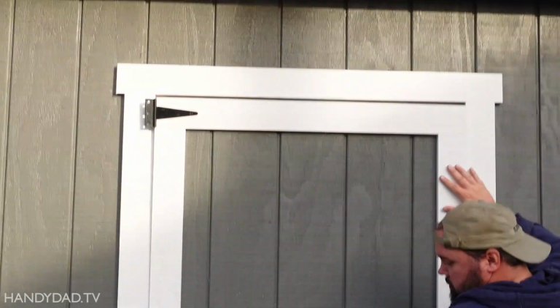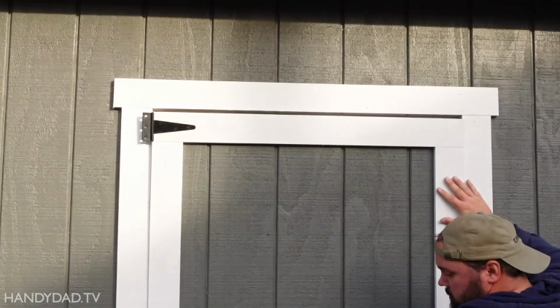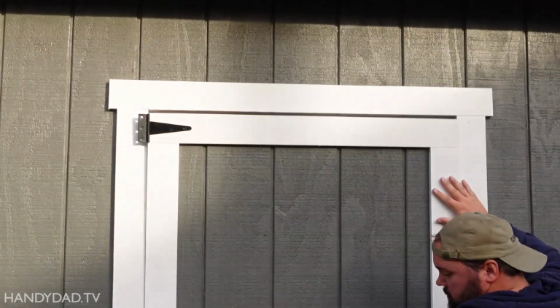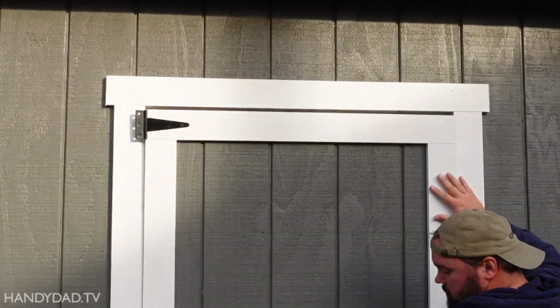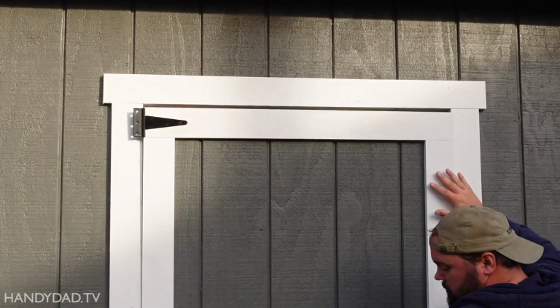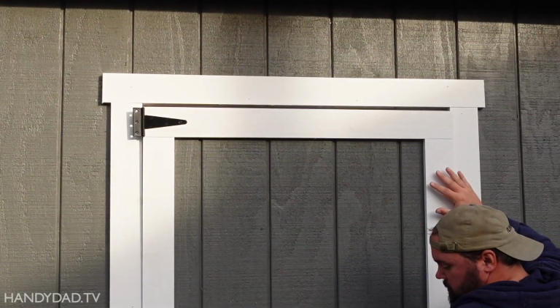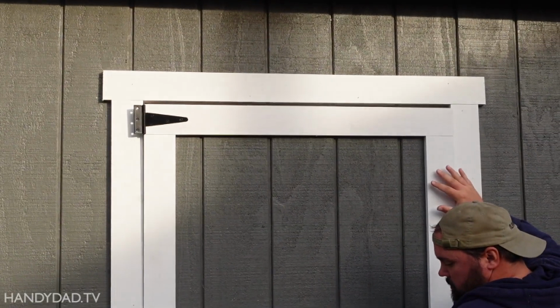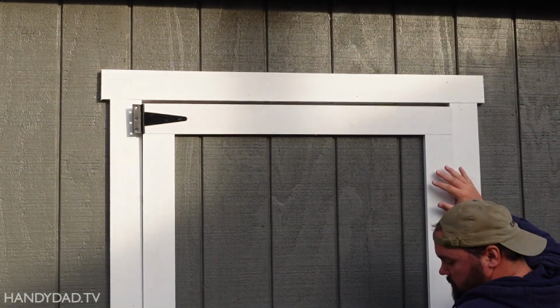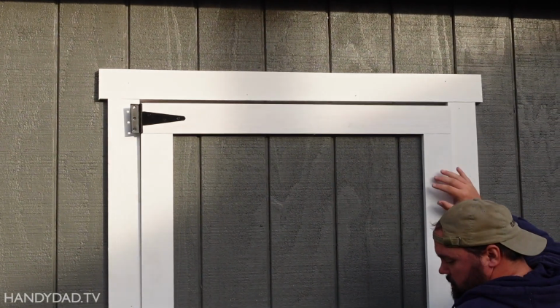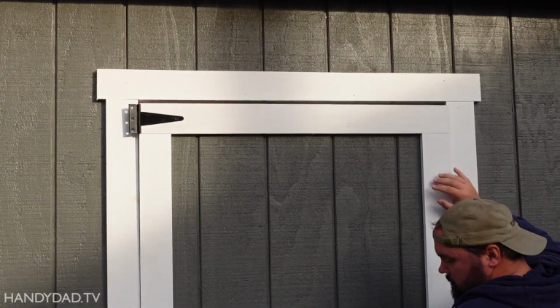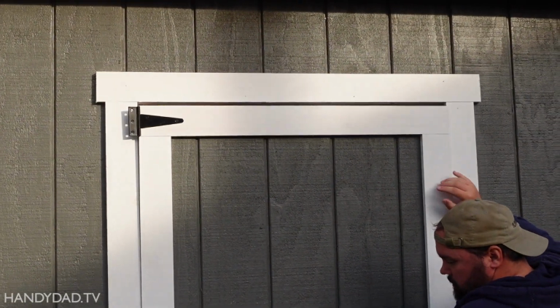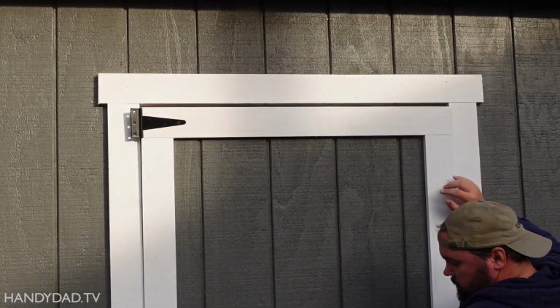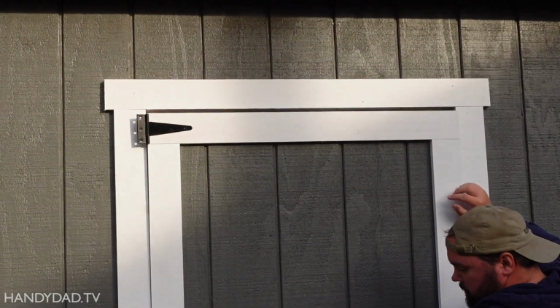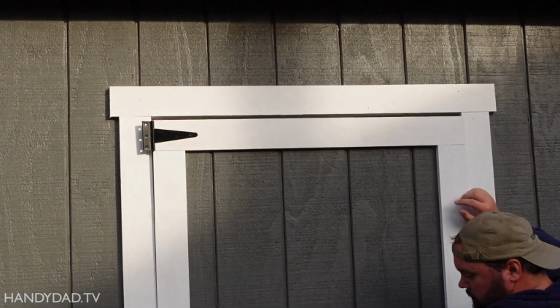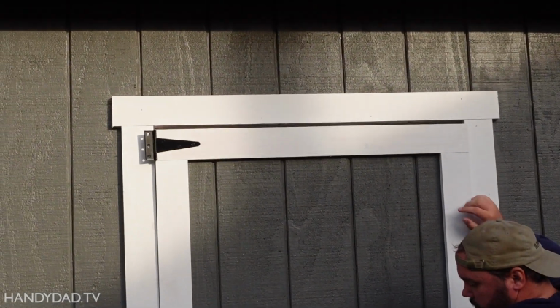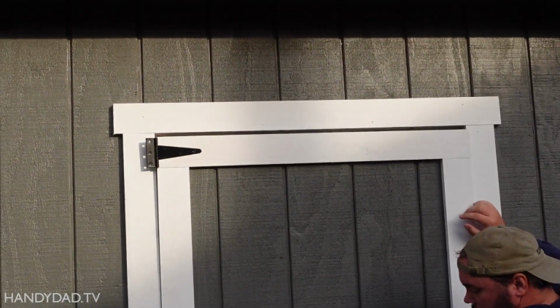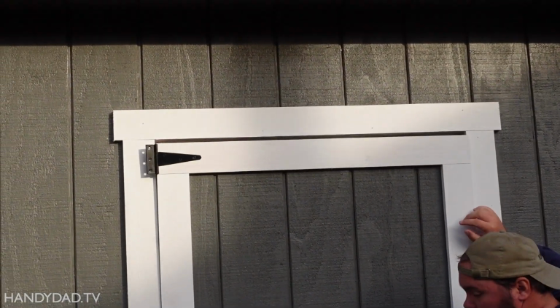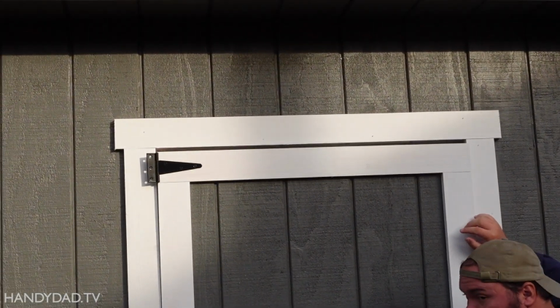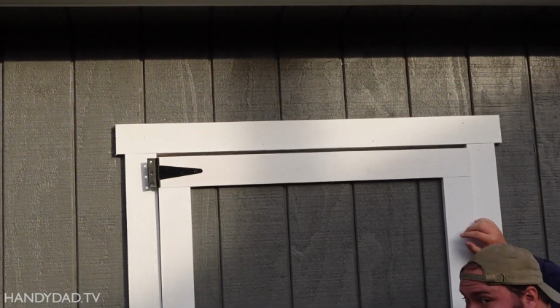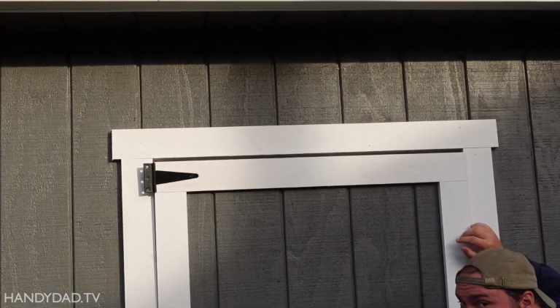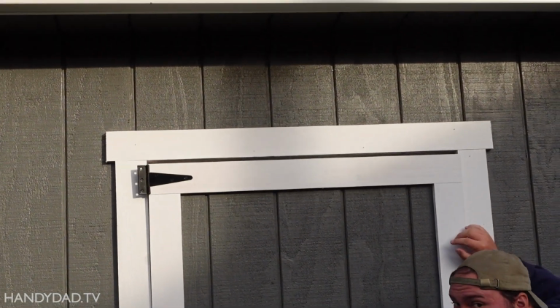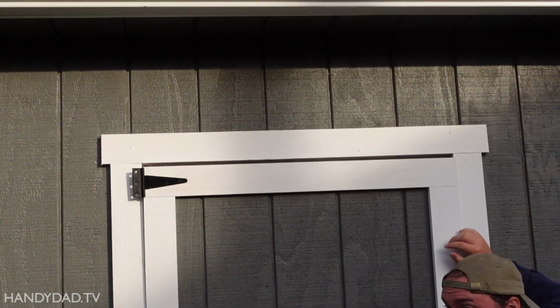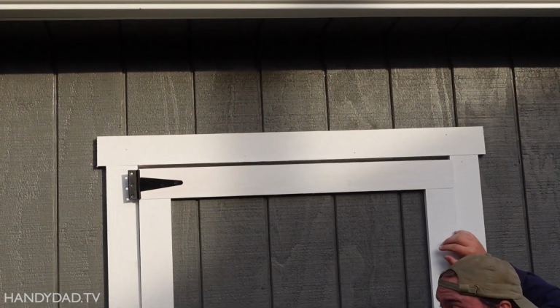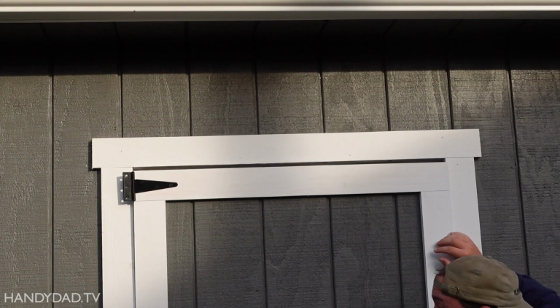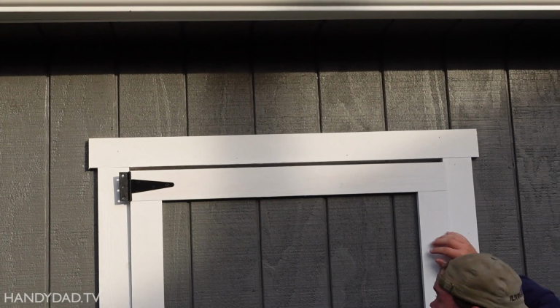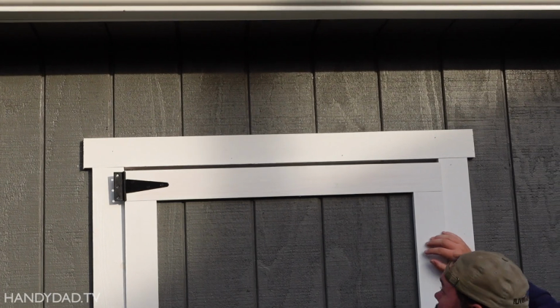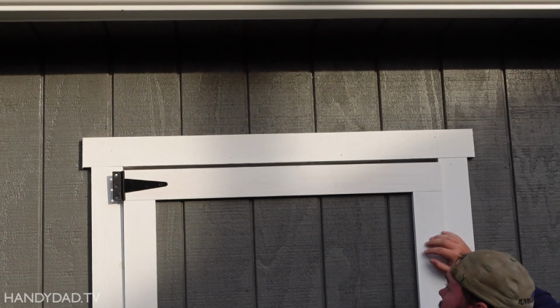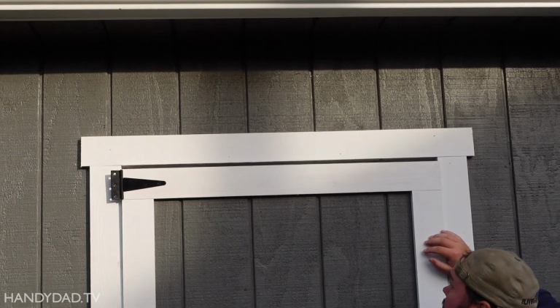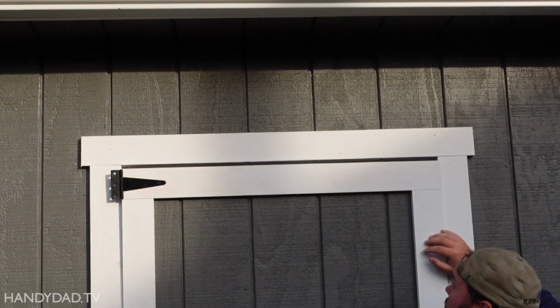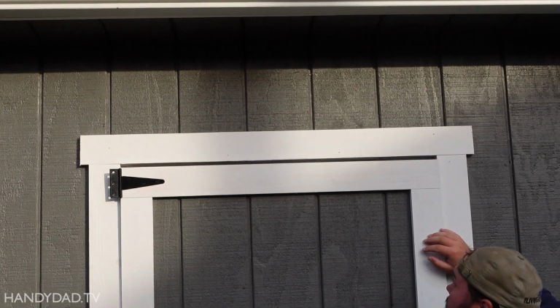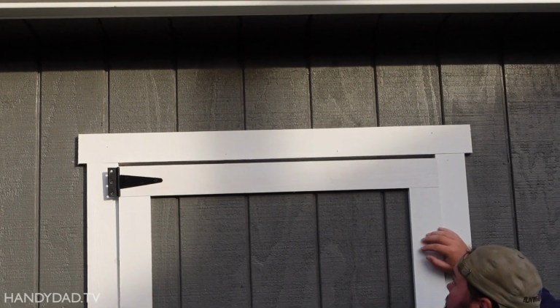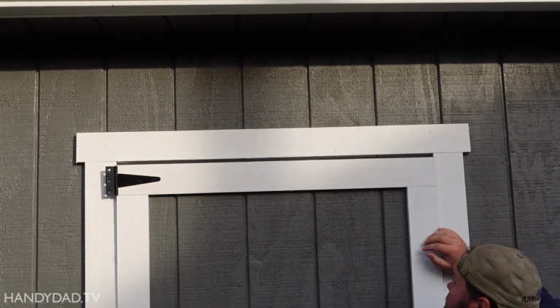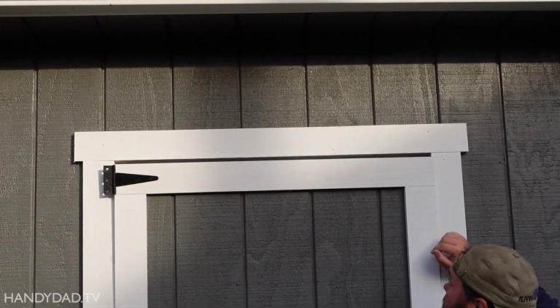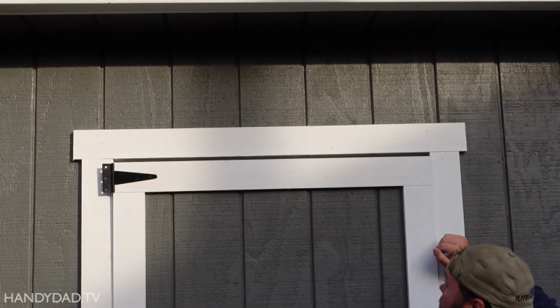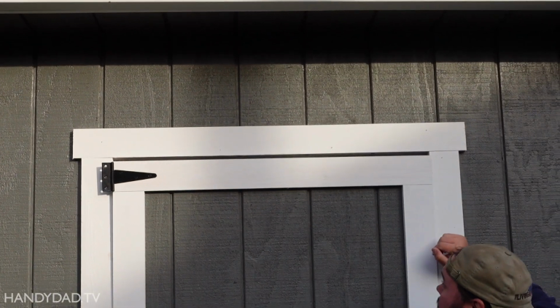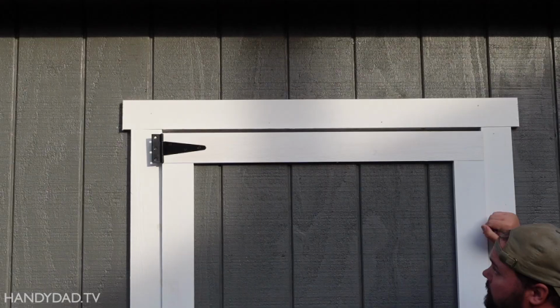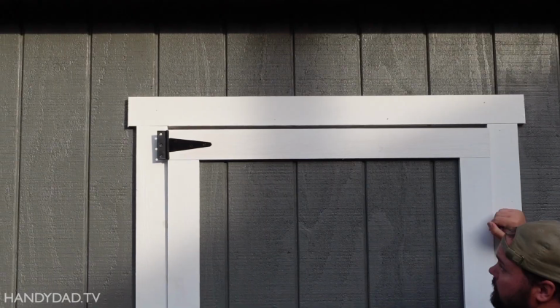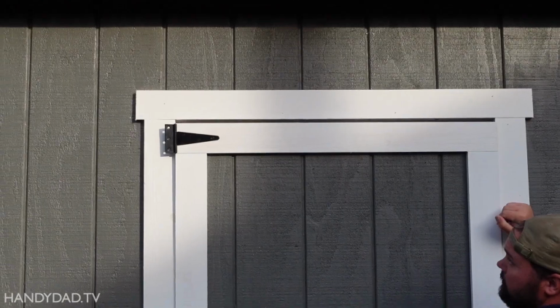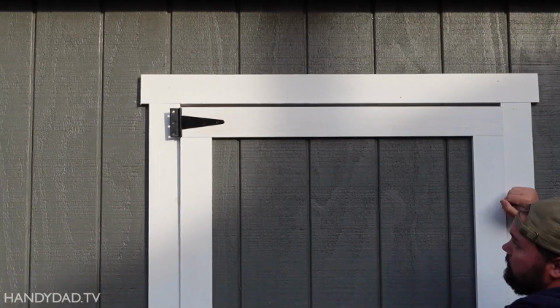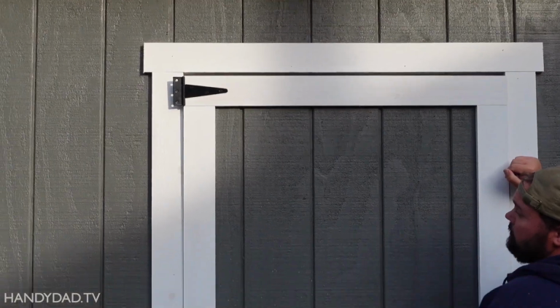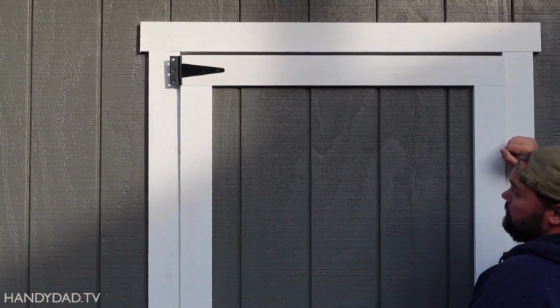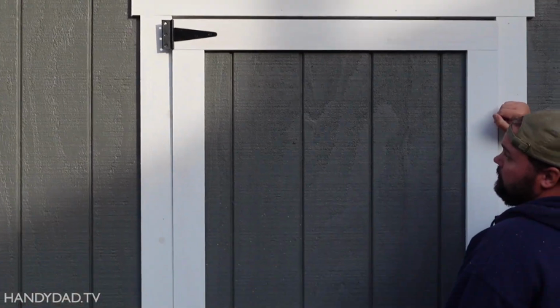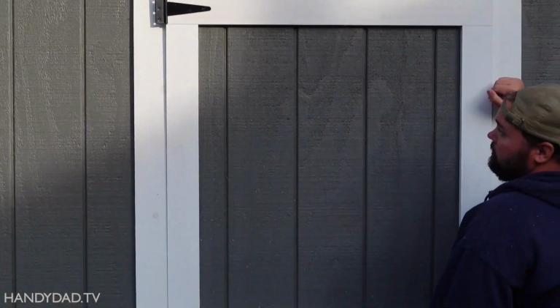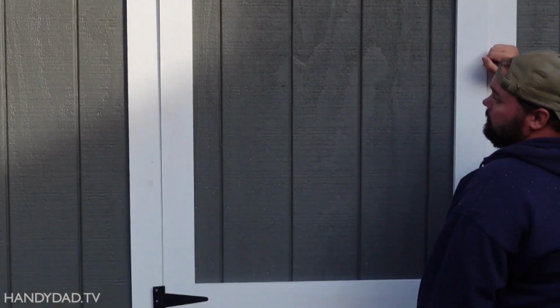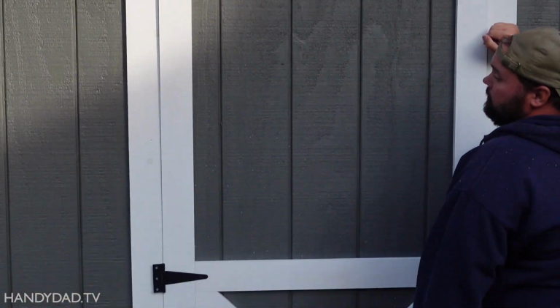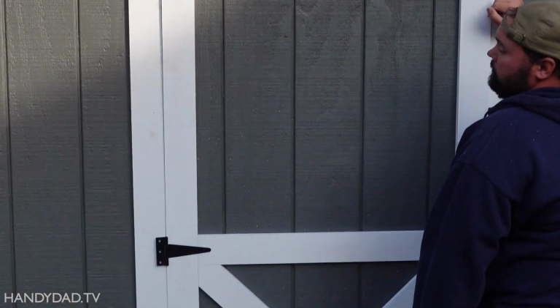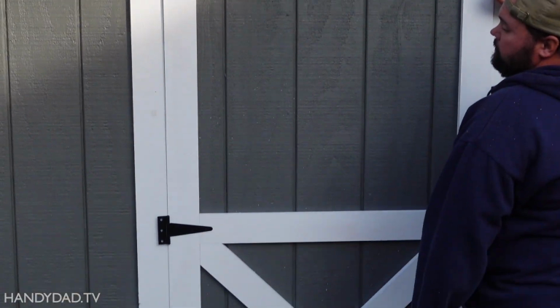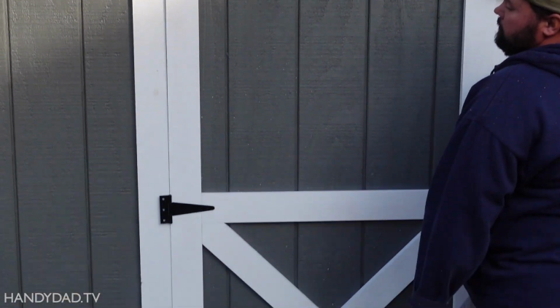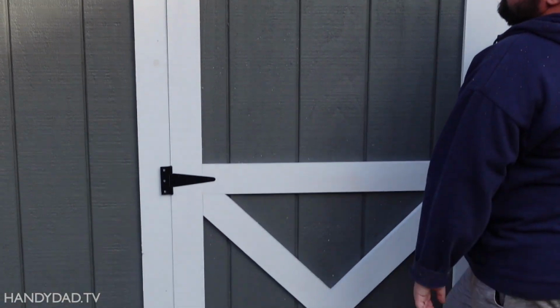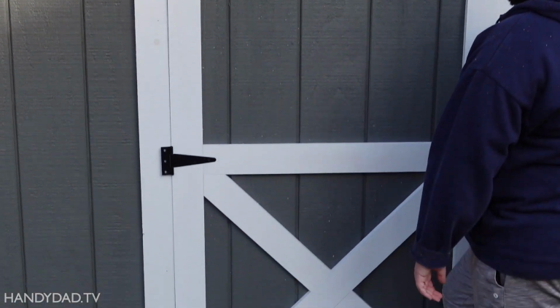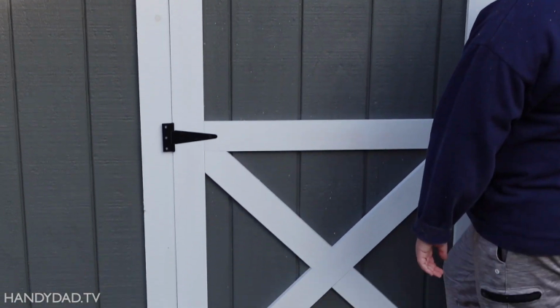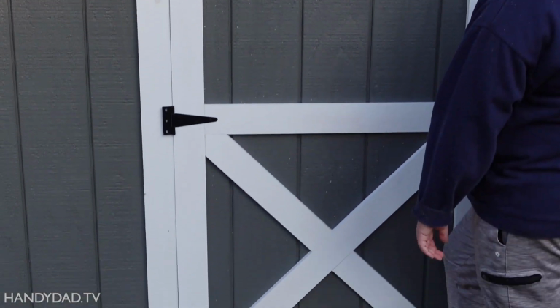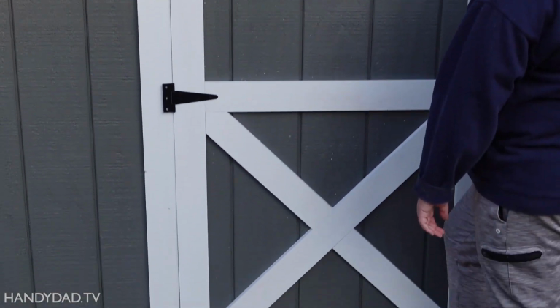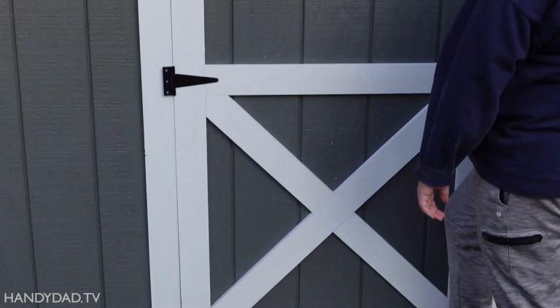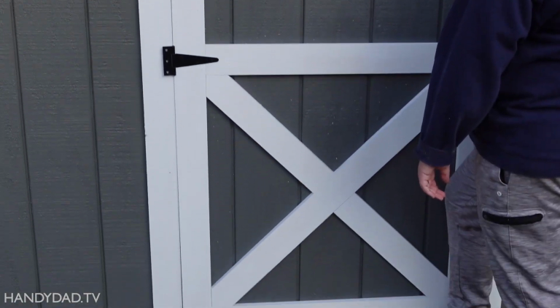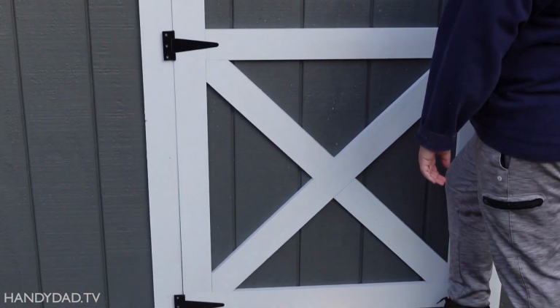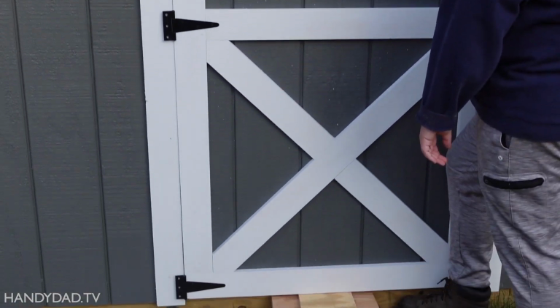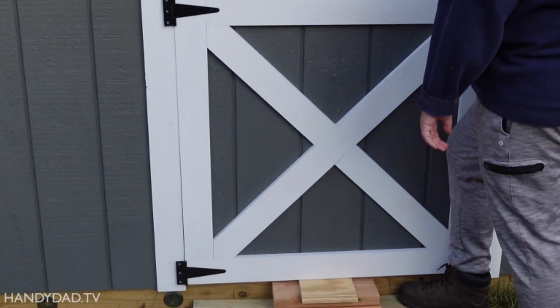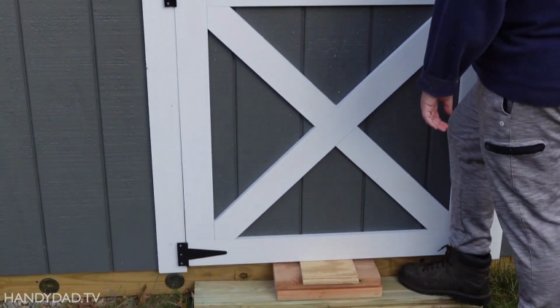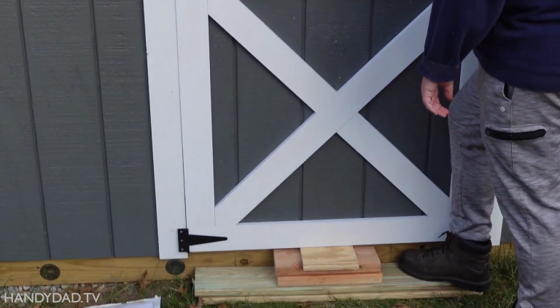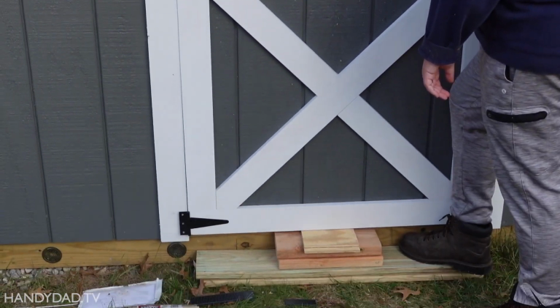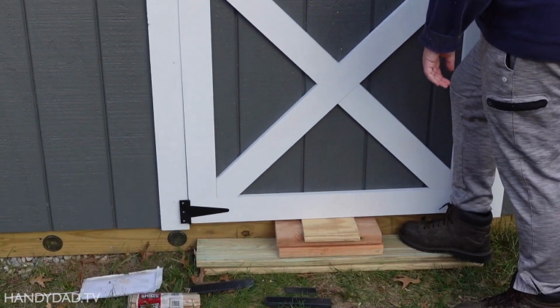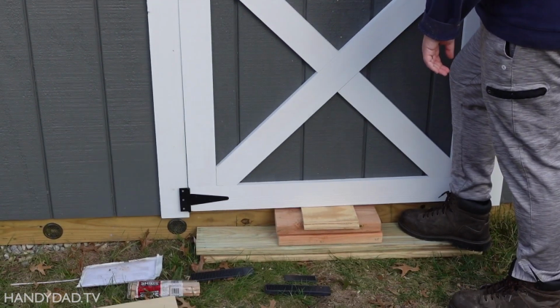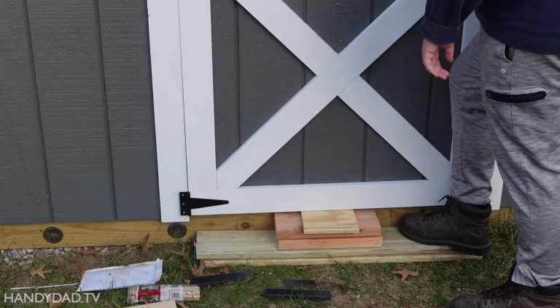Not bad for a first test fit, but it's a little tight — it's got to go up, and the sides are a little snug.